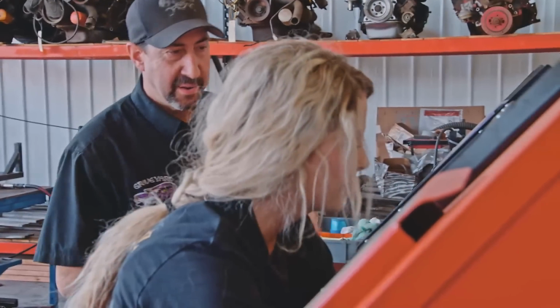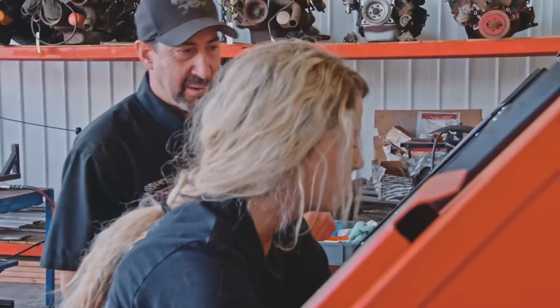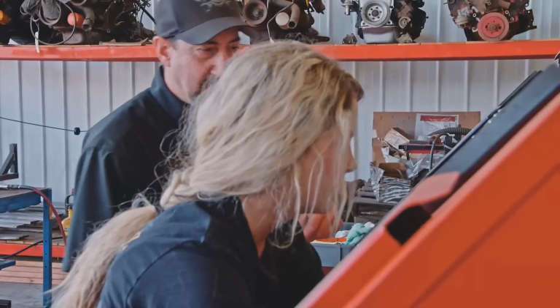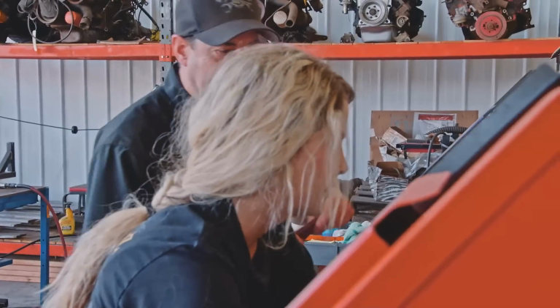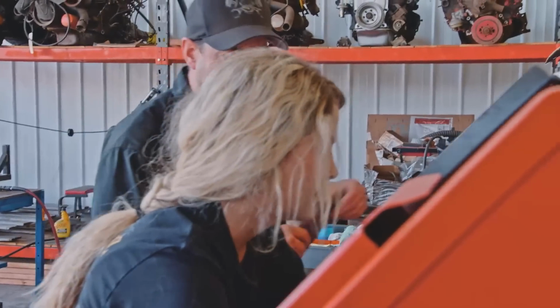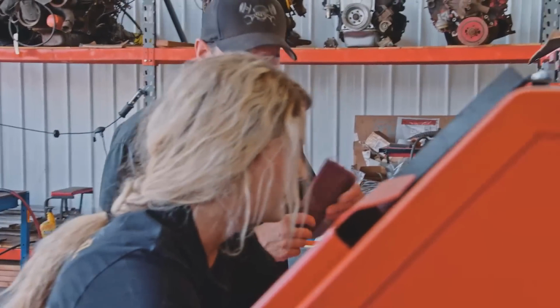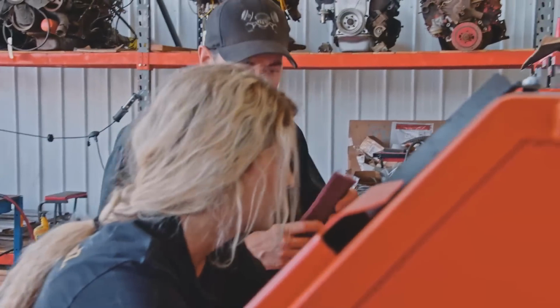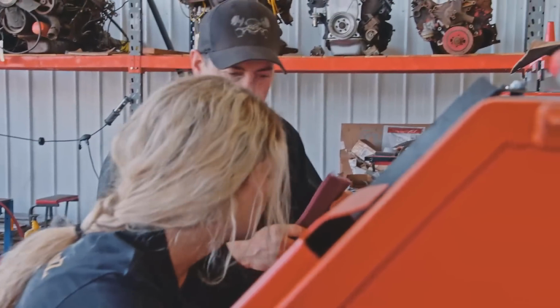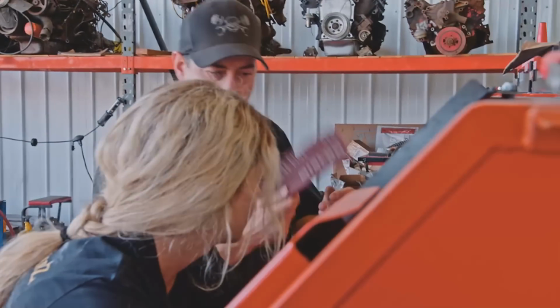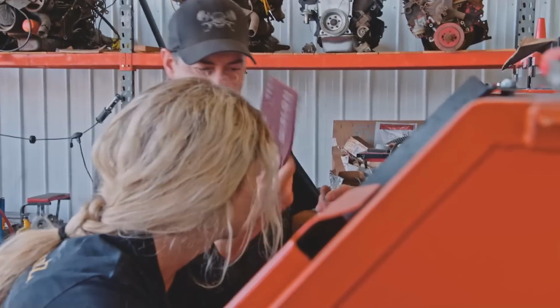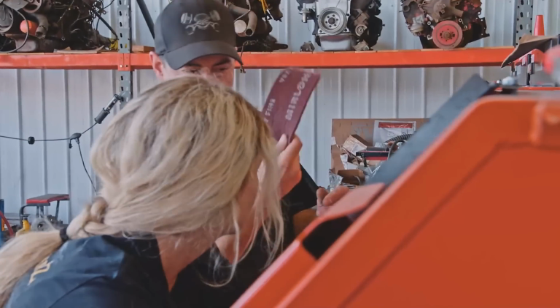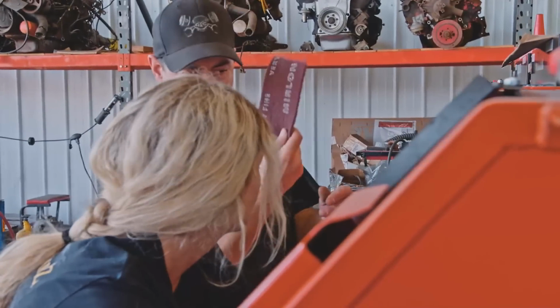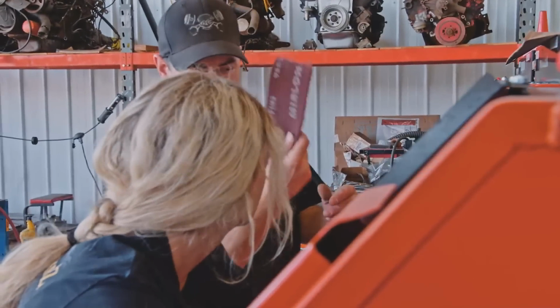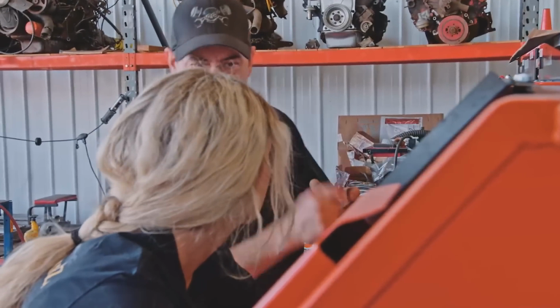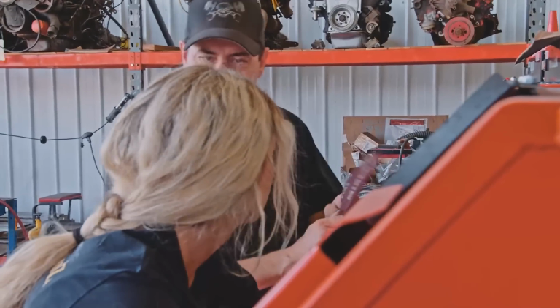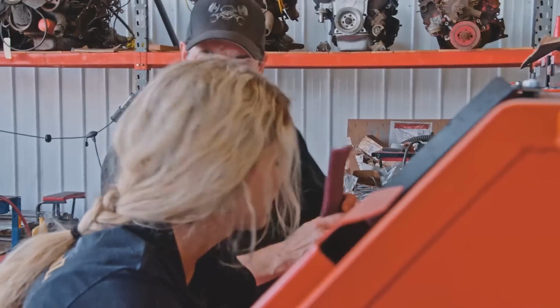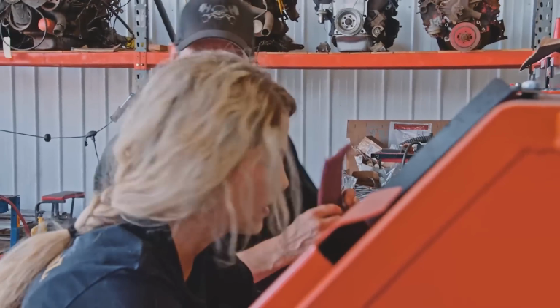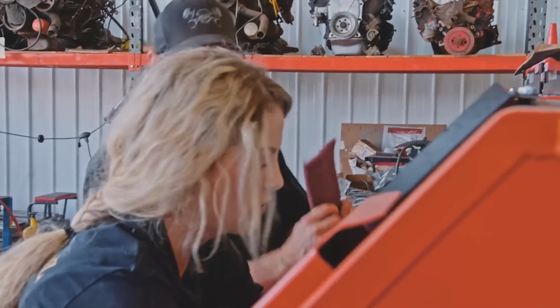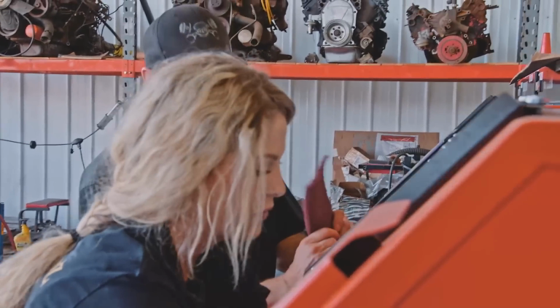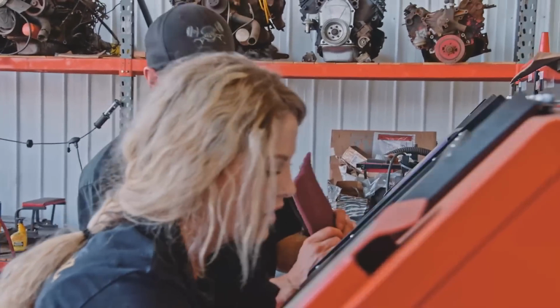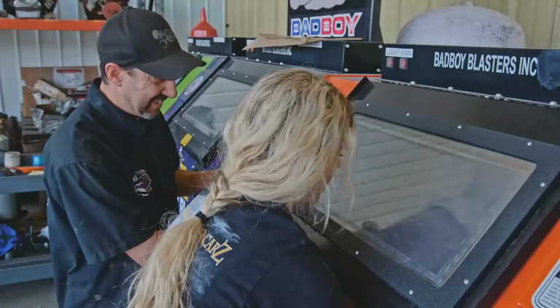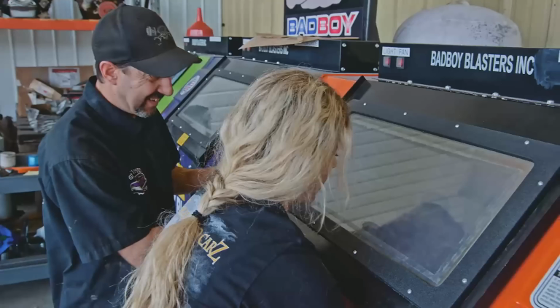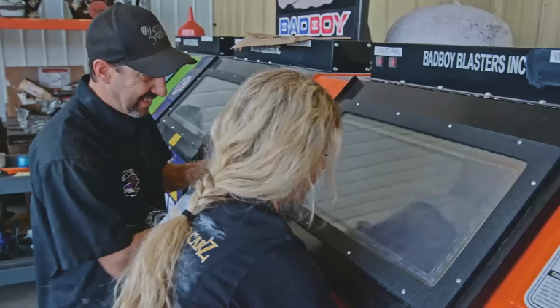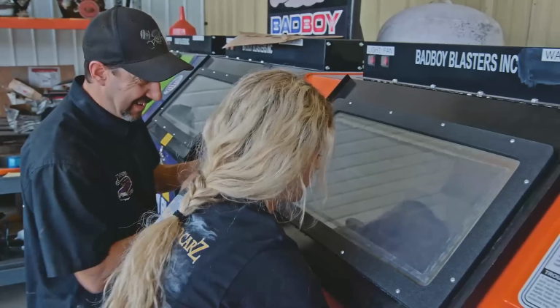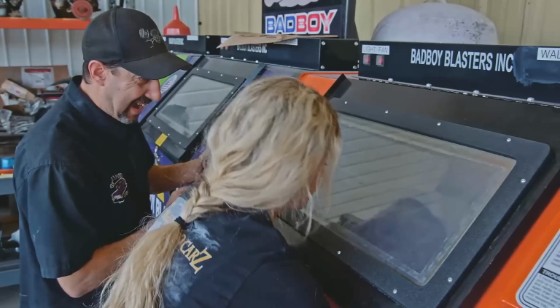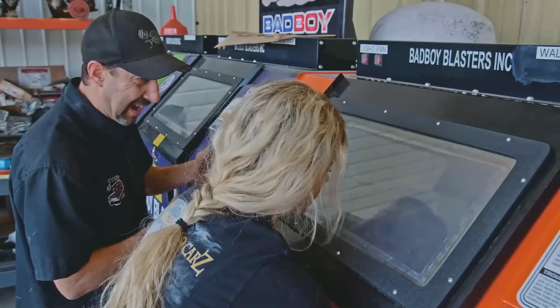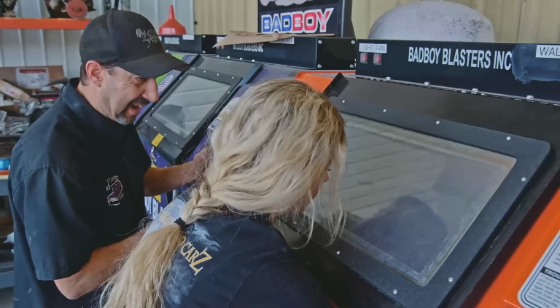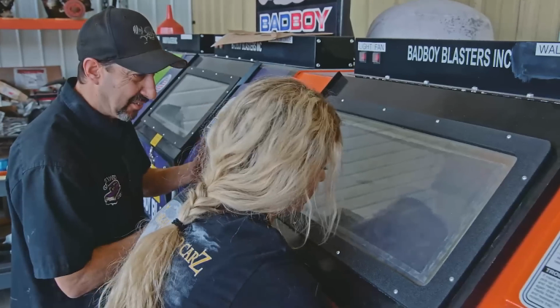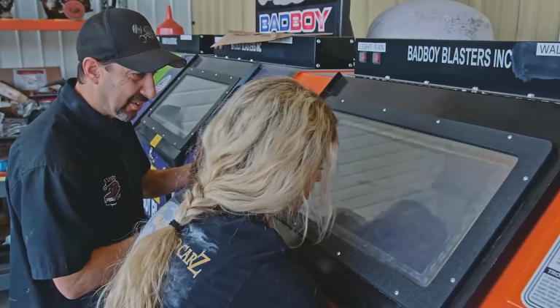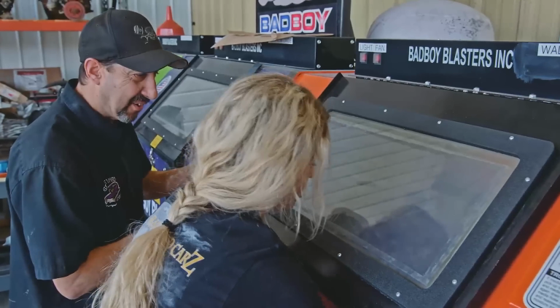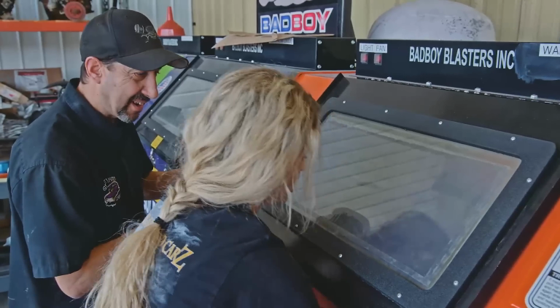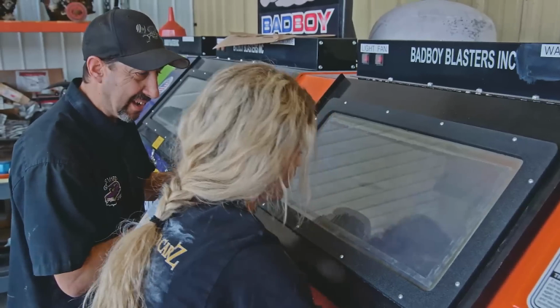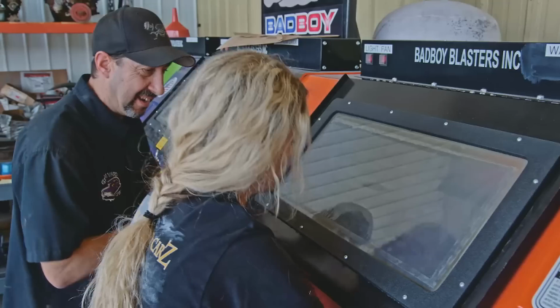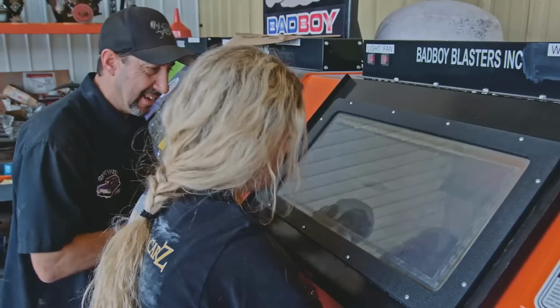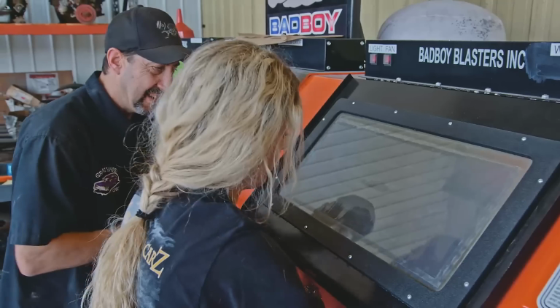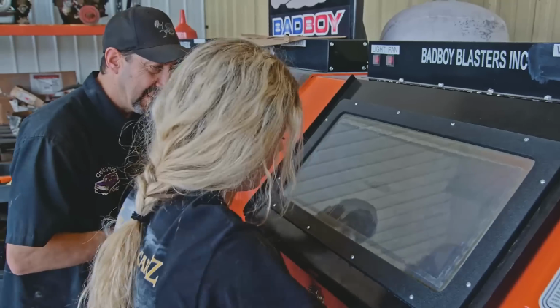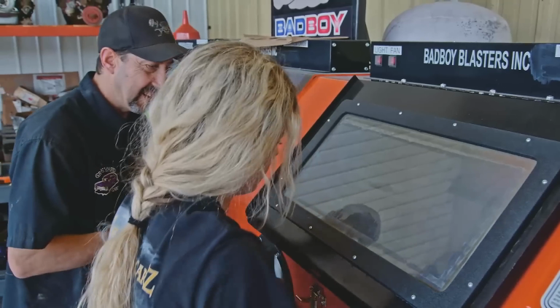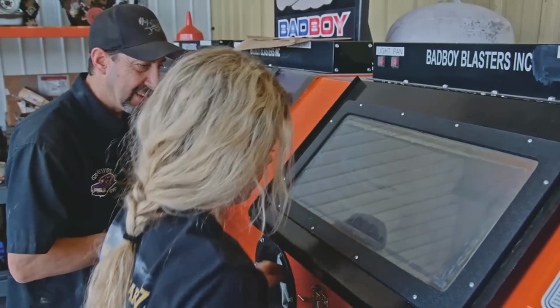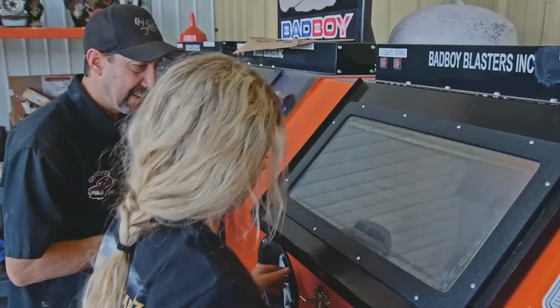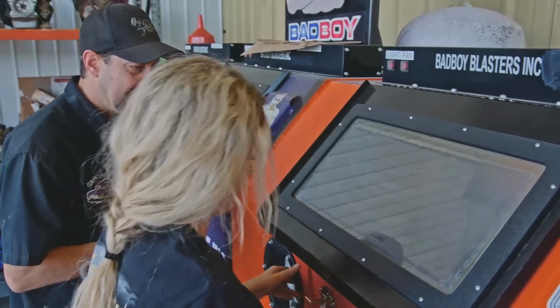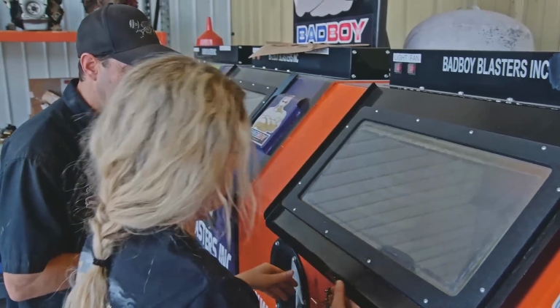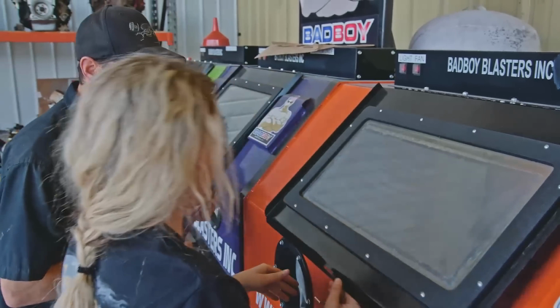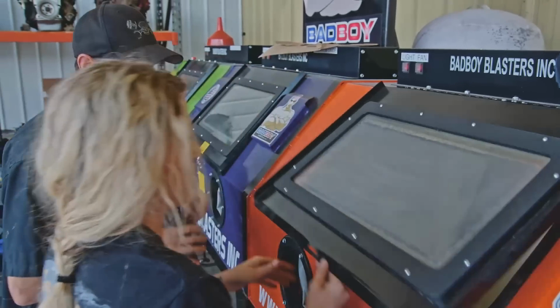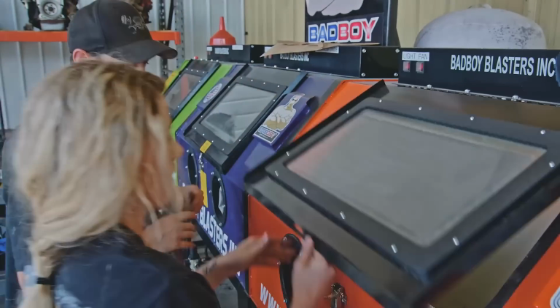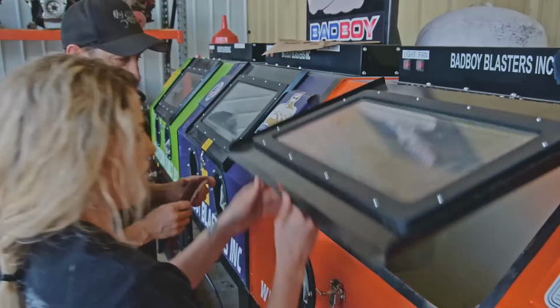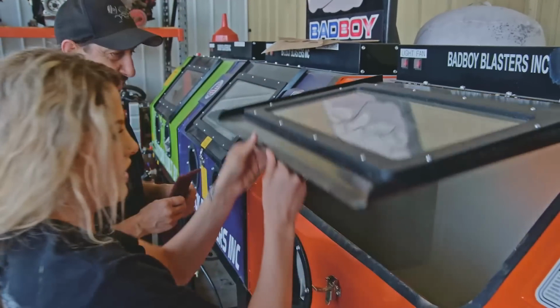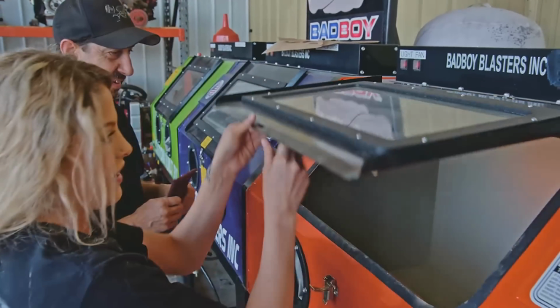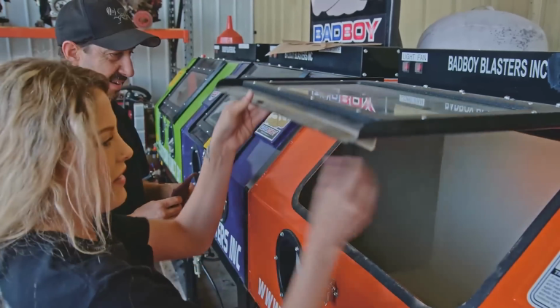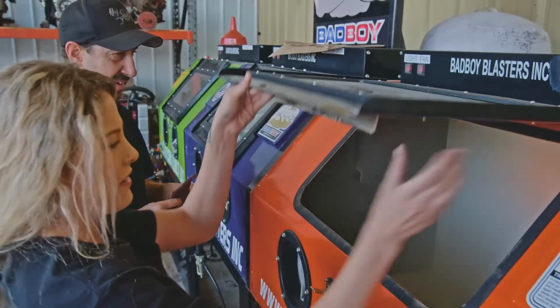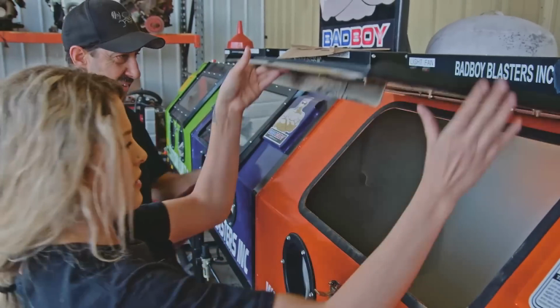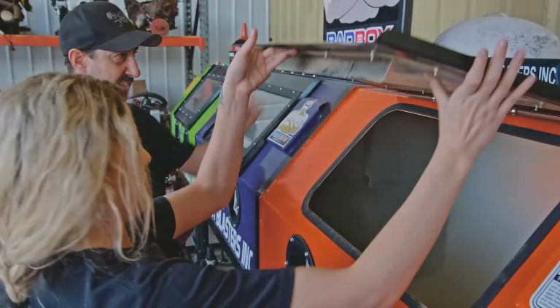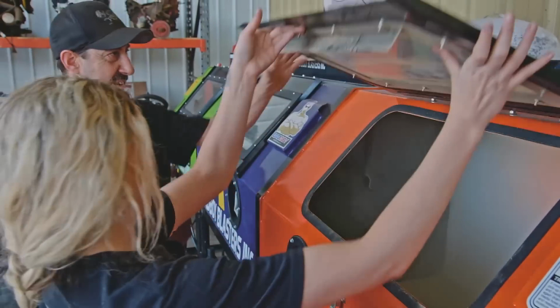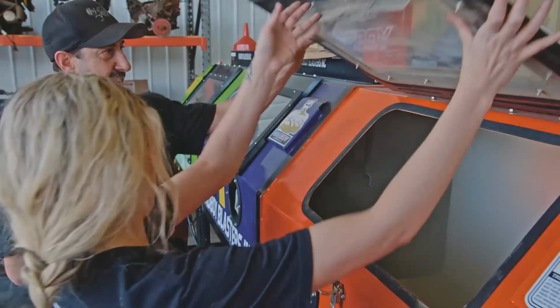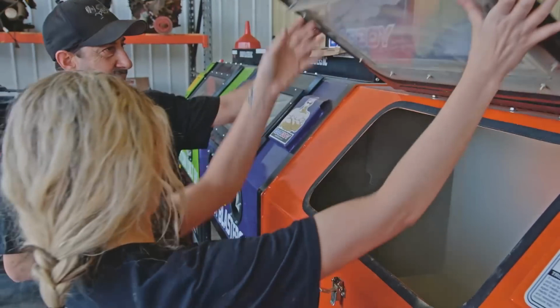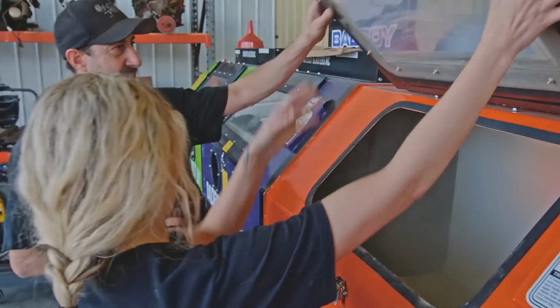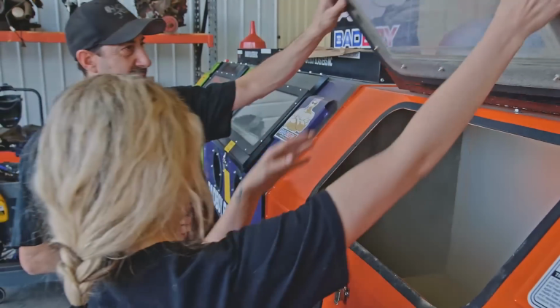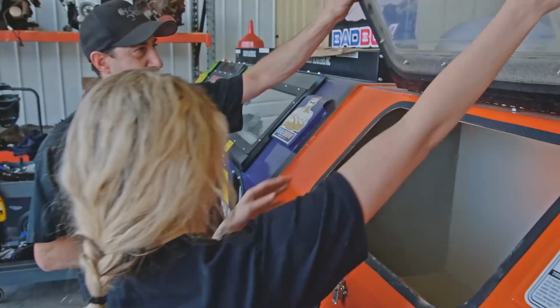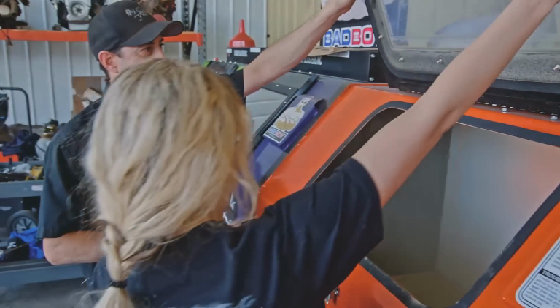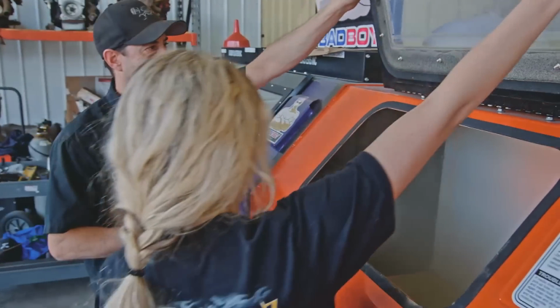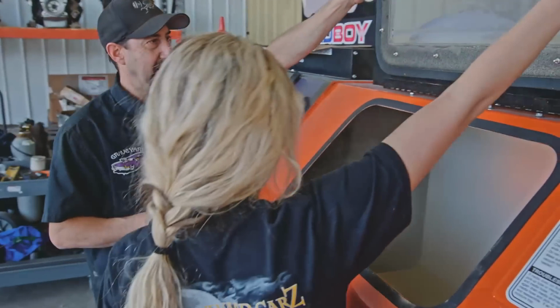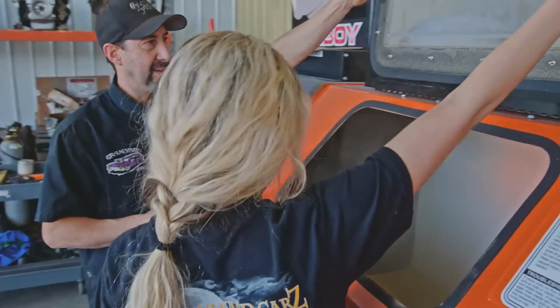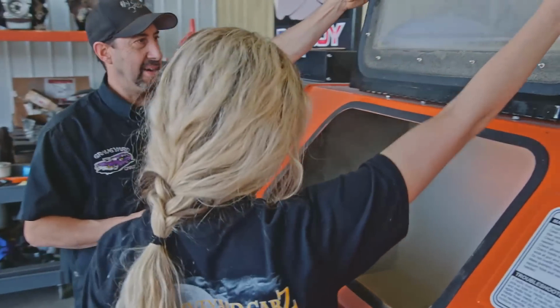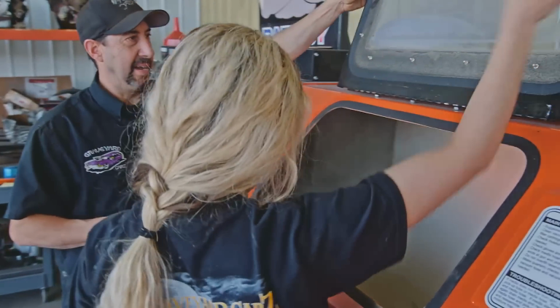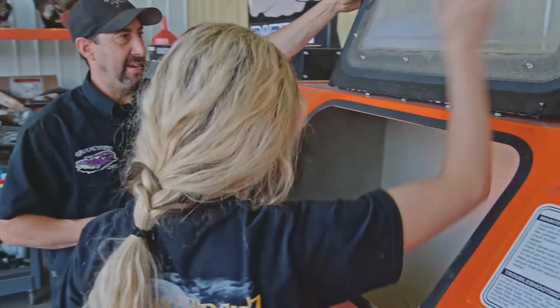I've got some Scotch-Brite. Yeah, how's it looking? I think it's looking good.